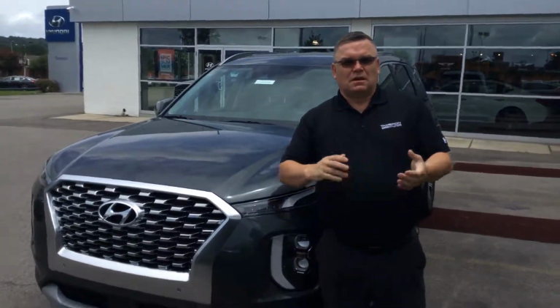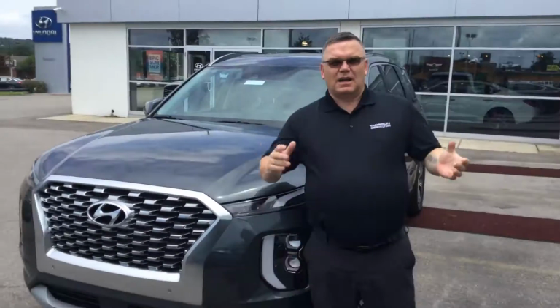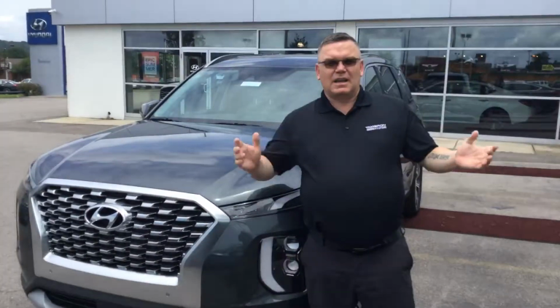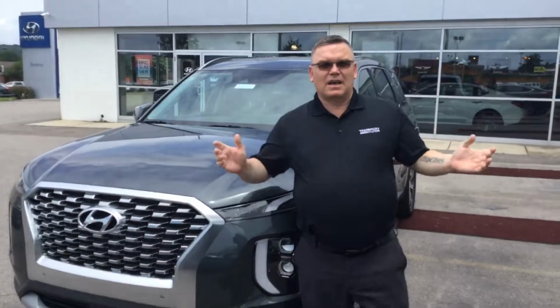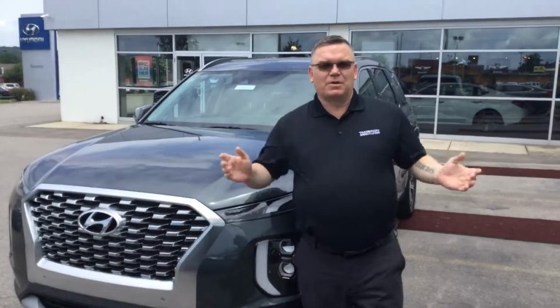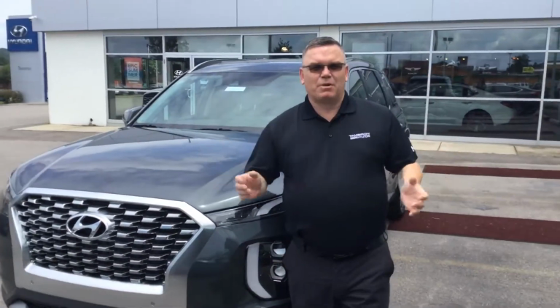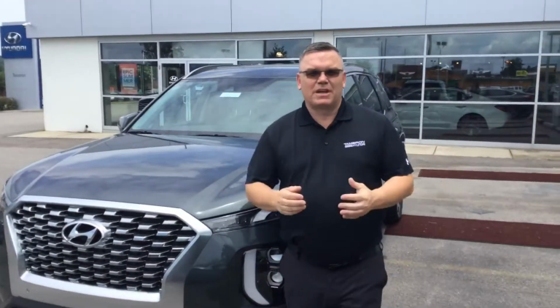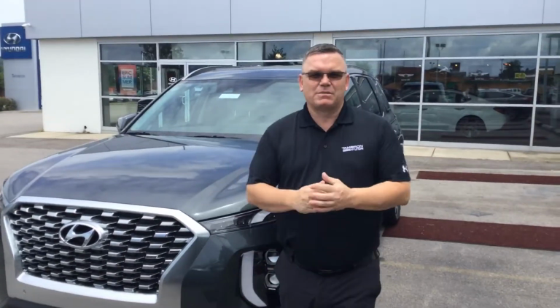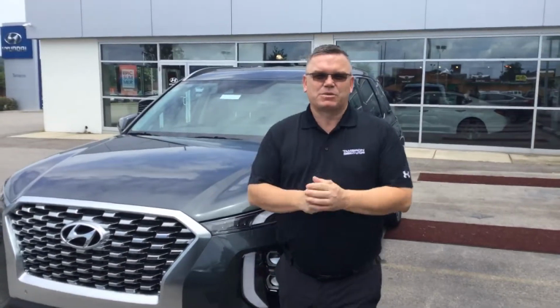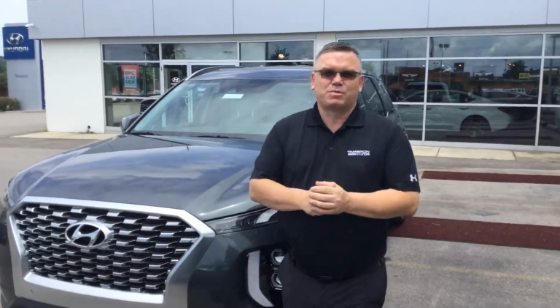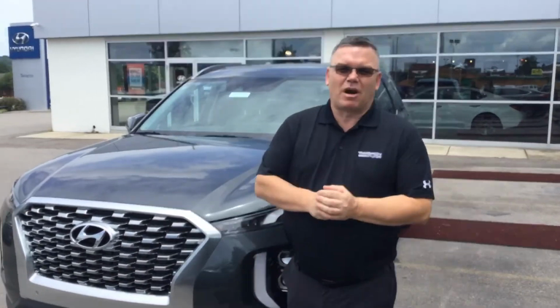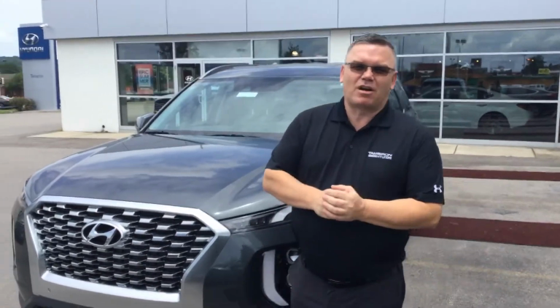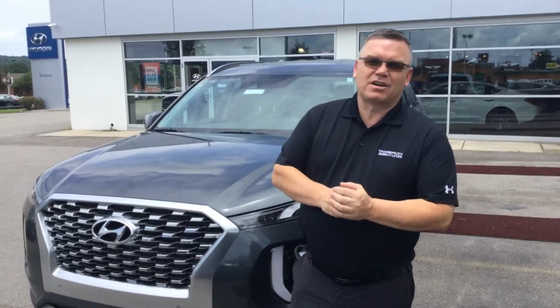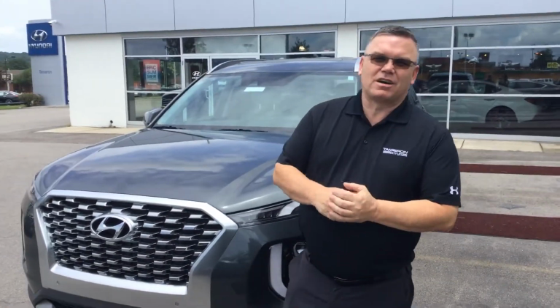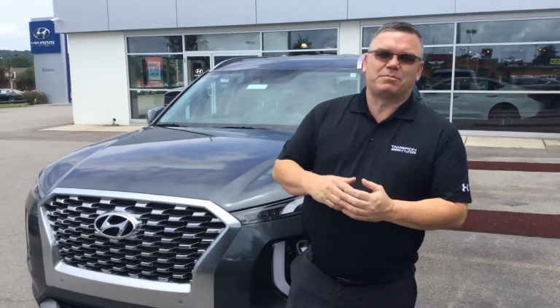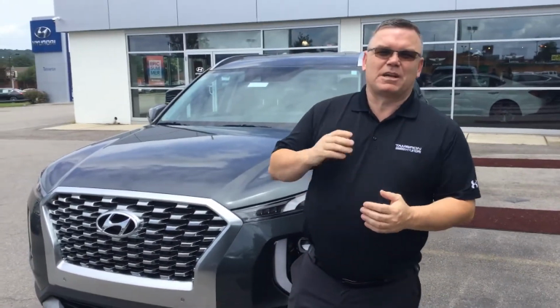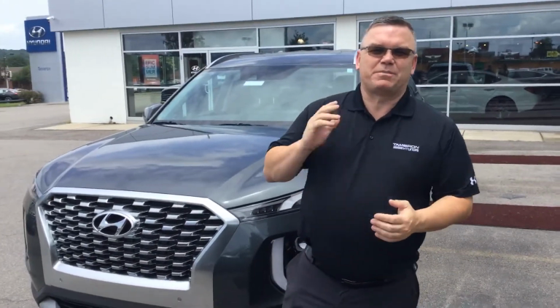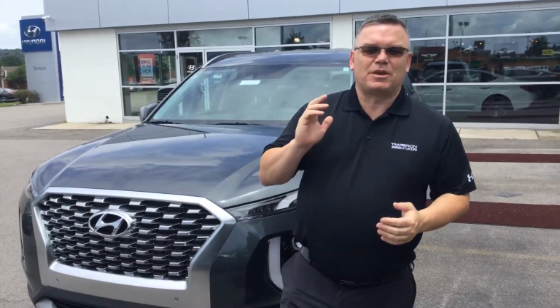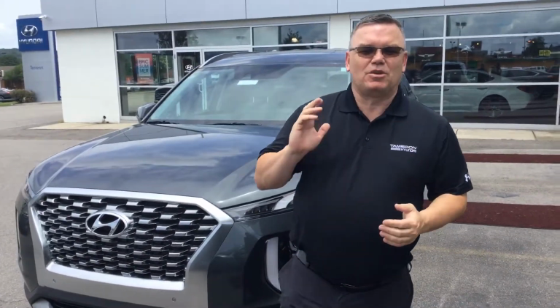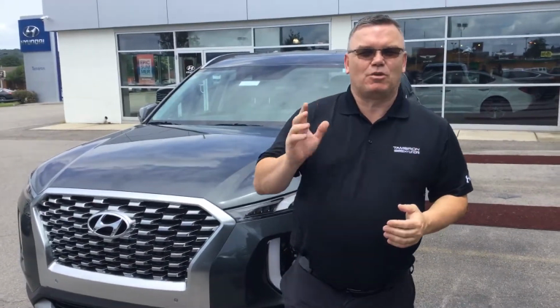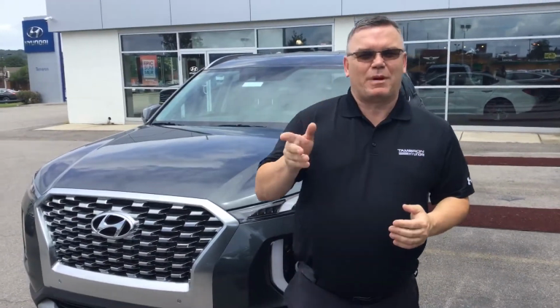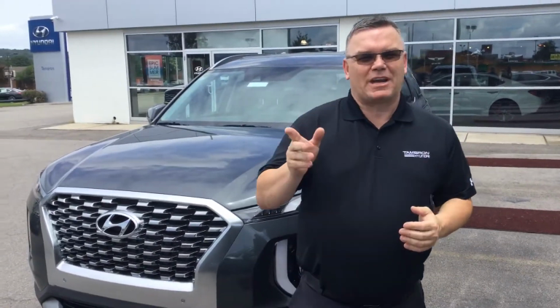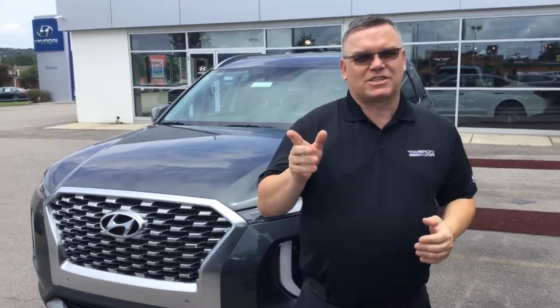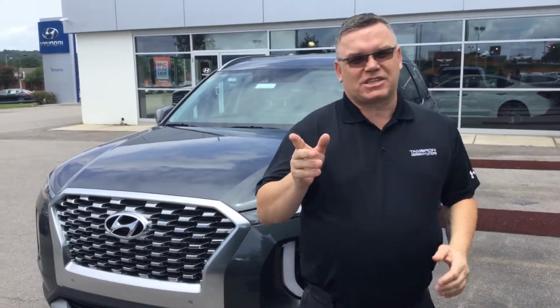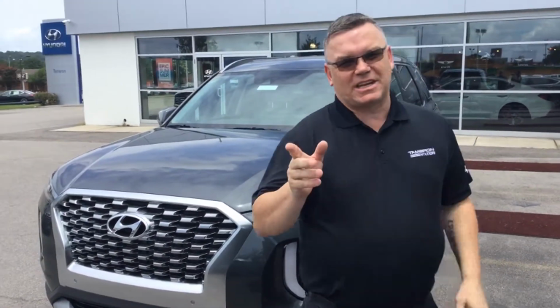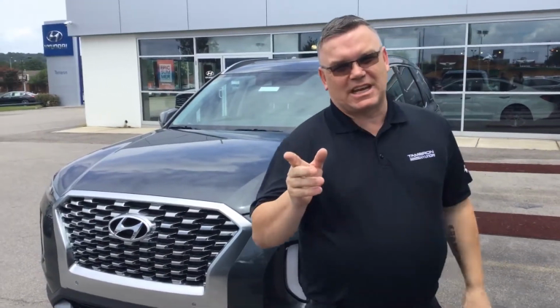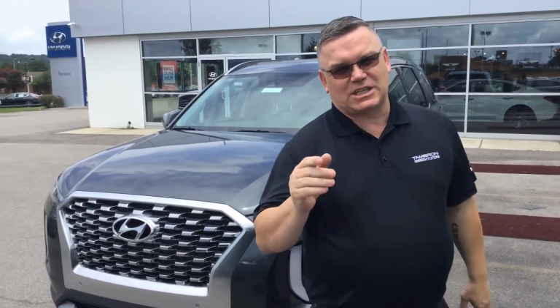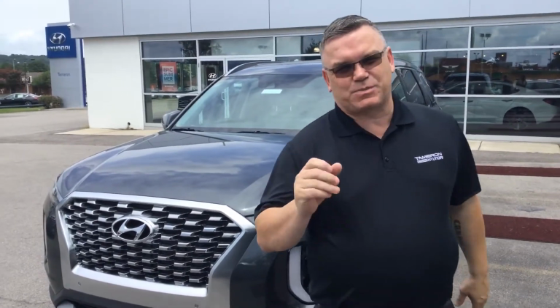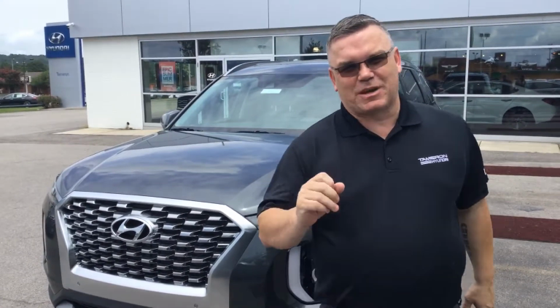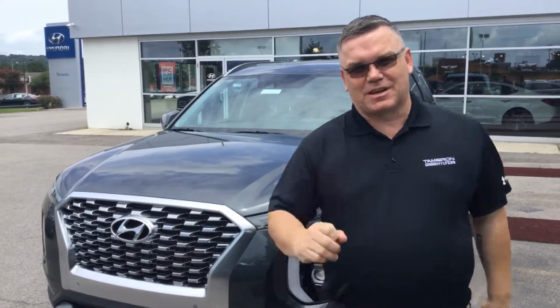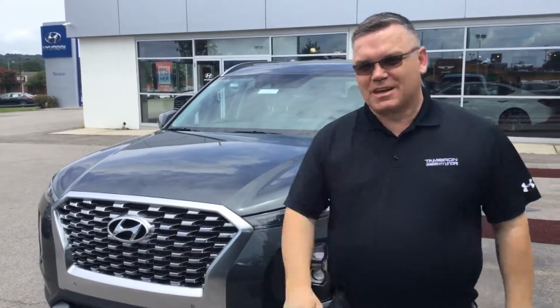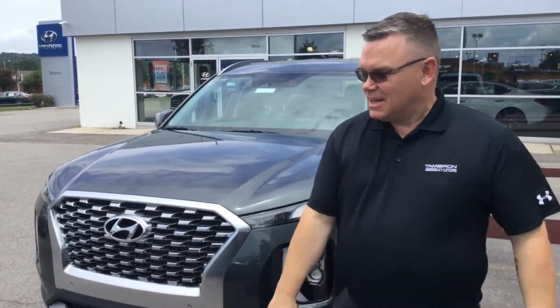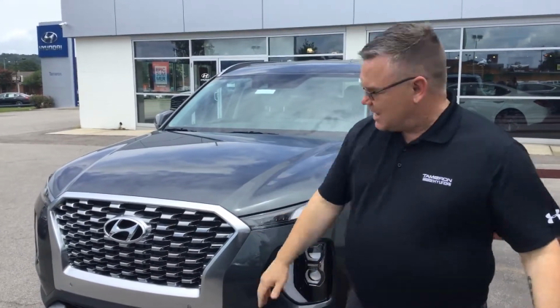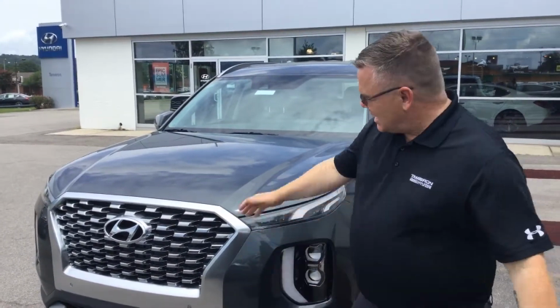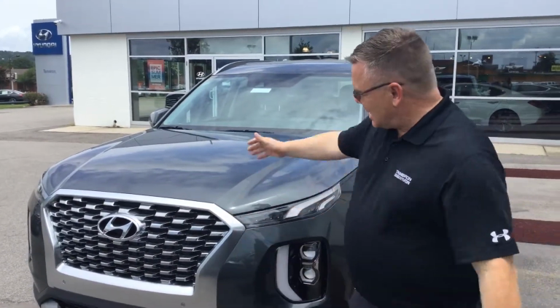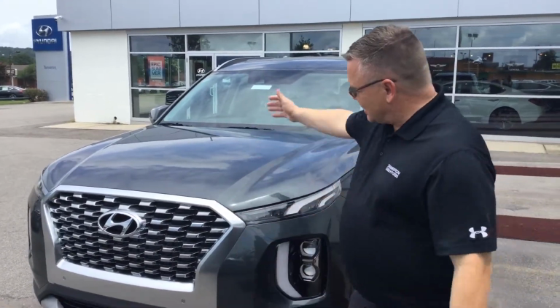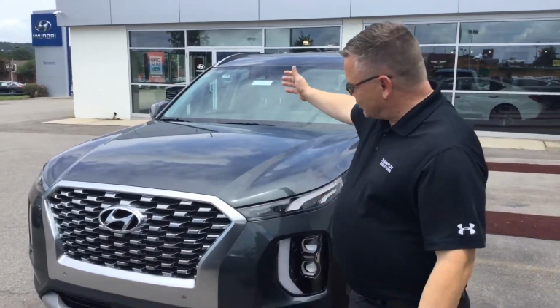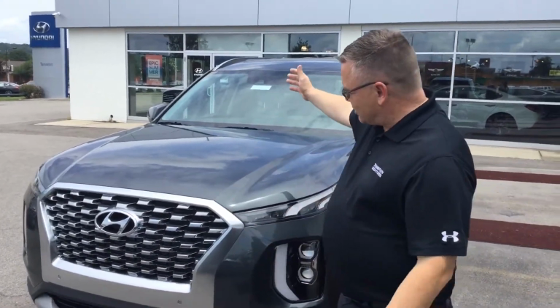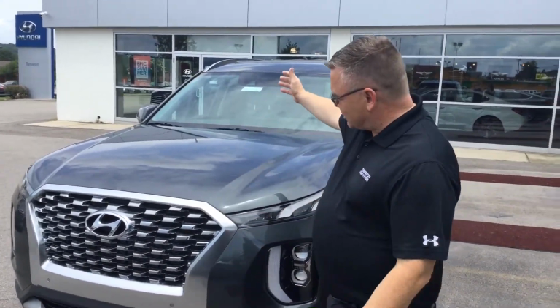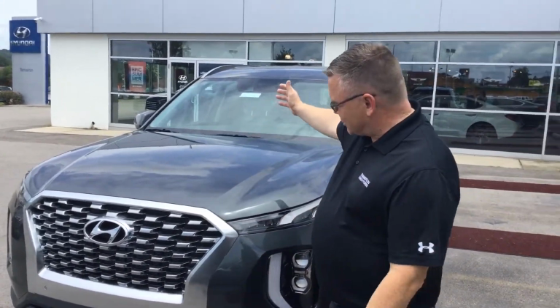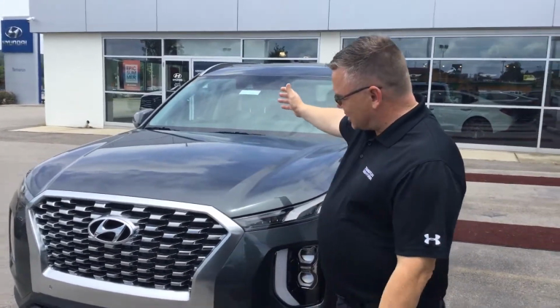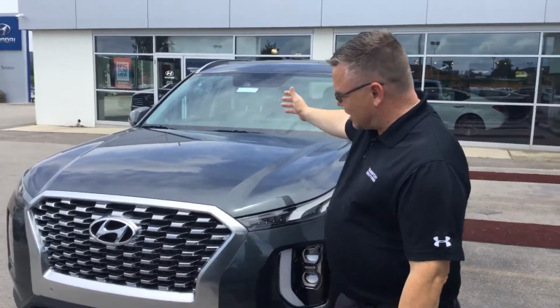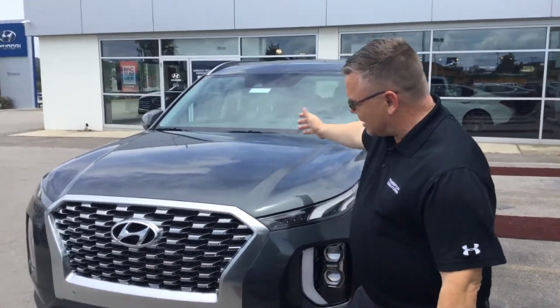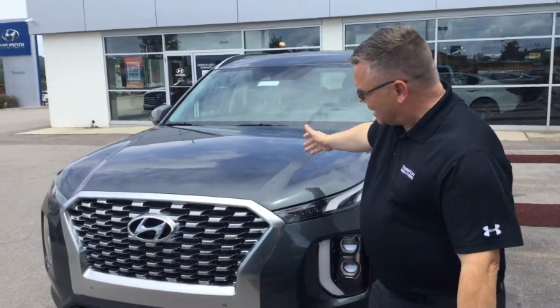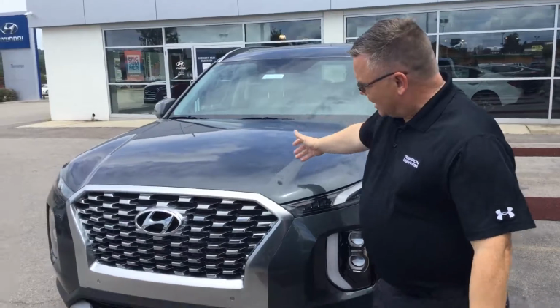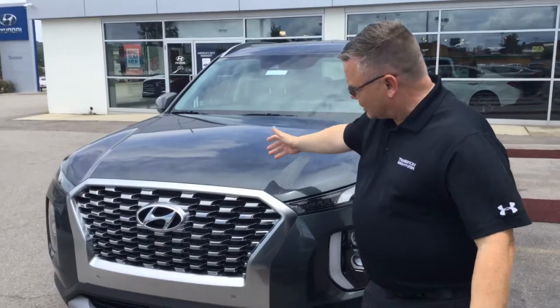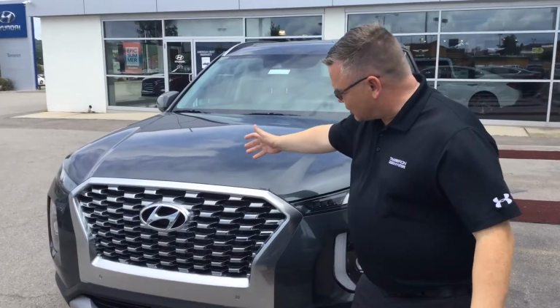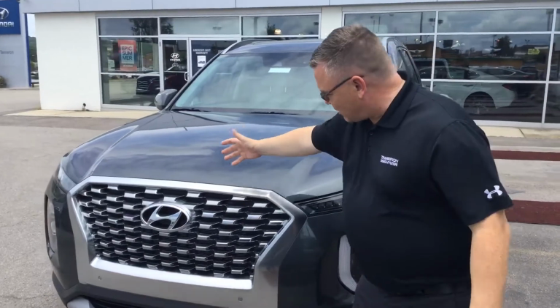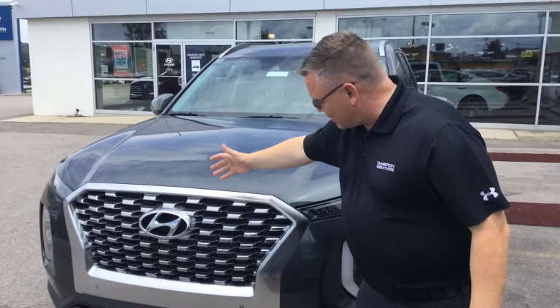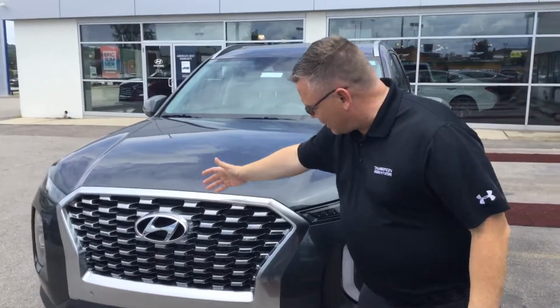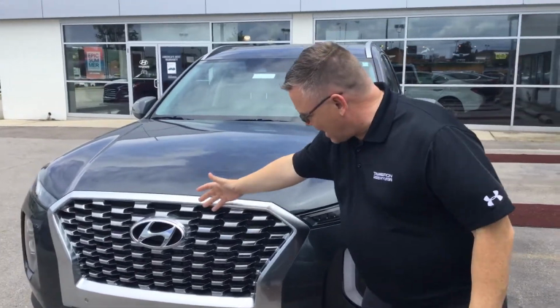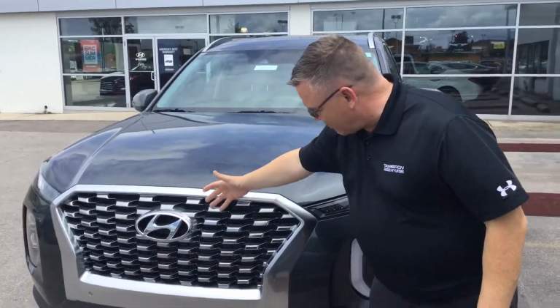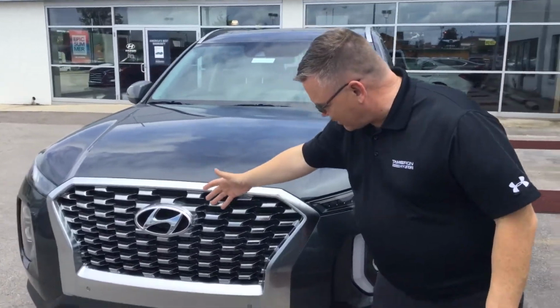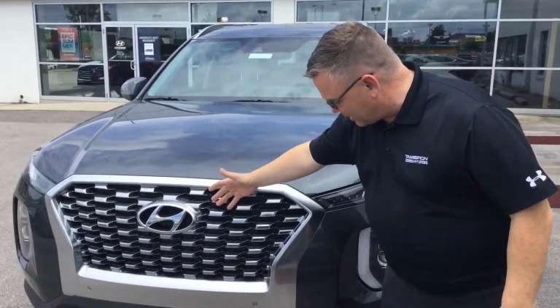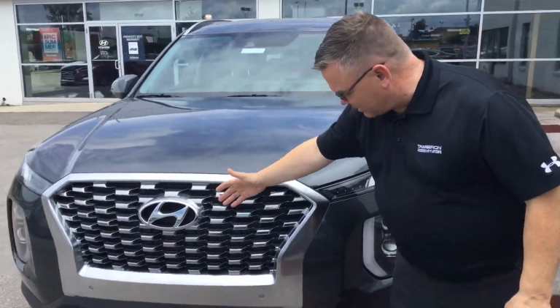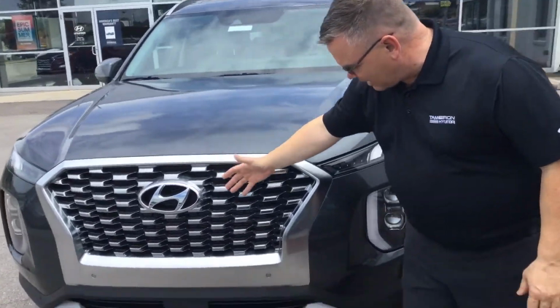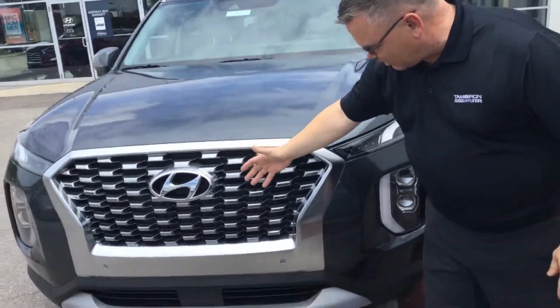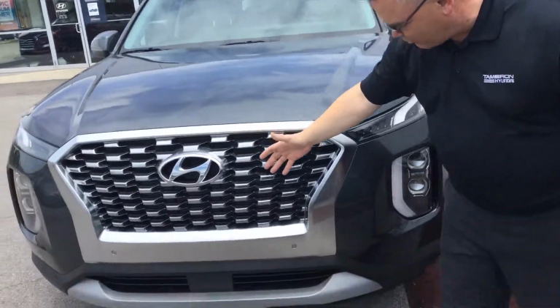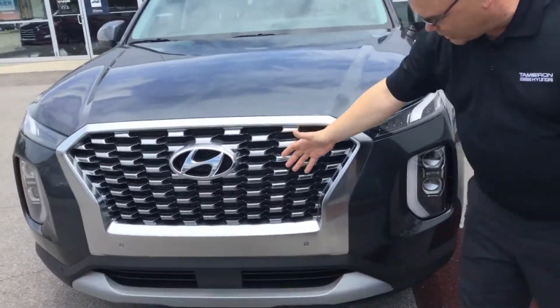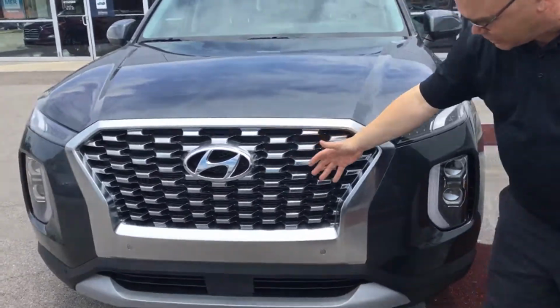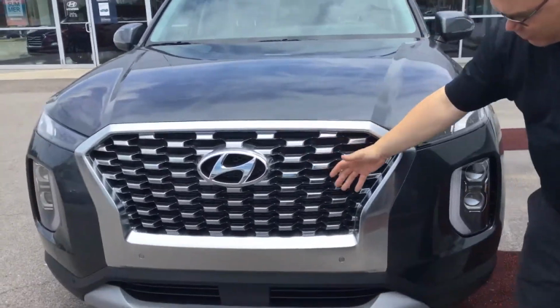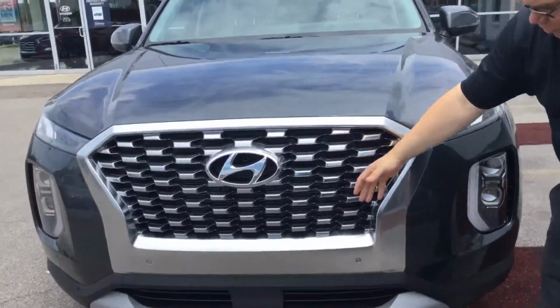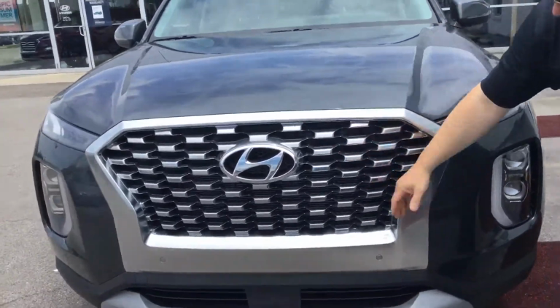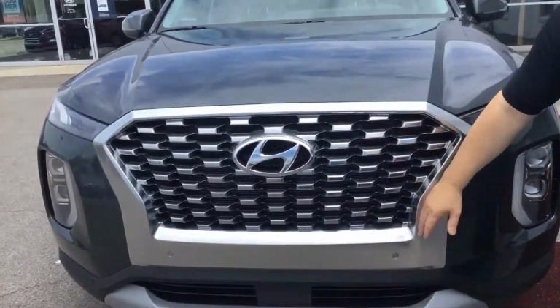Hello, my name's Mark and I'm going to be your Palisade expert. Here, as you can see, it's got the lovely, aggressive grille.